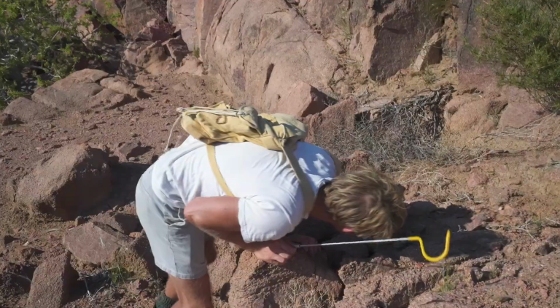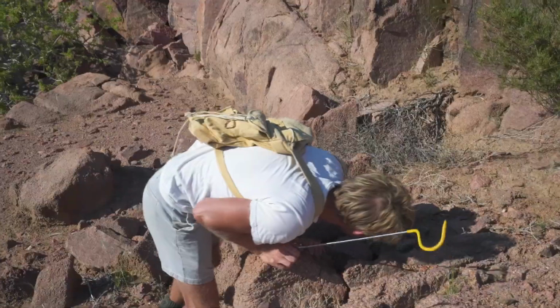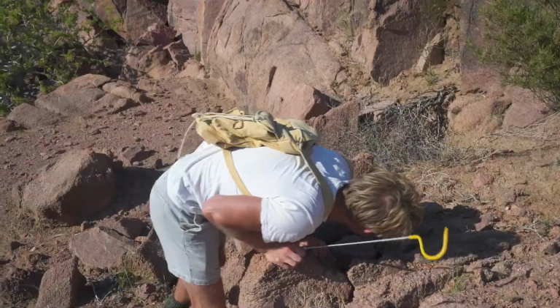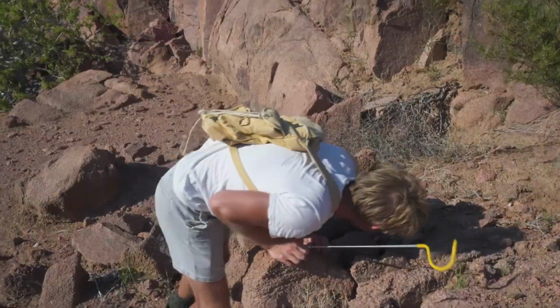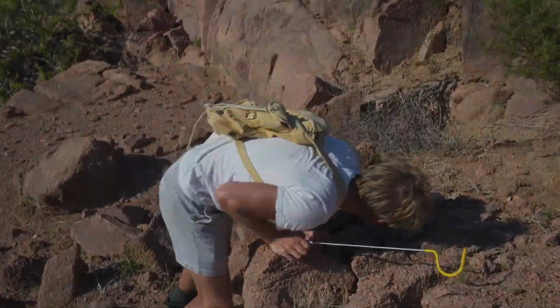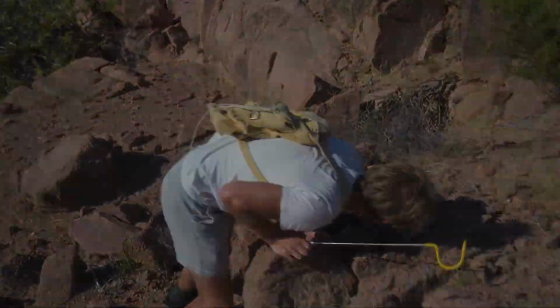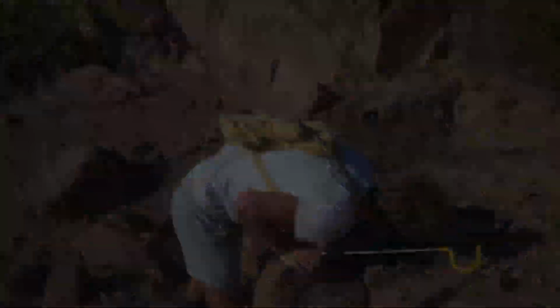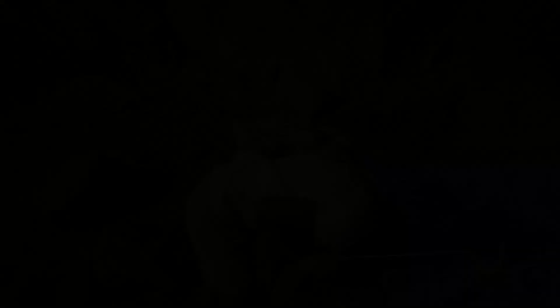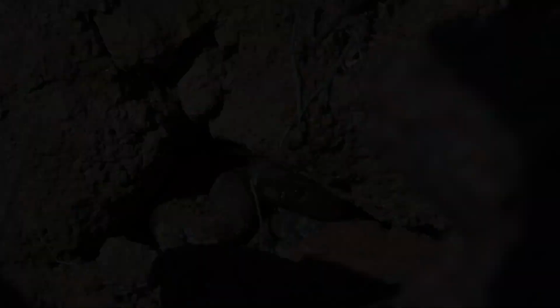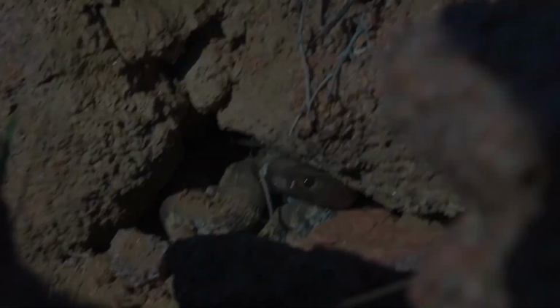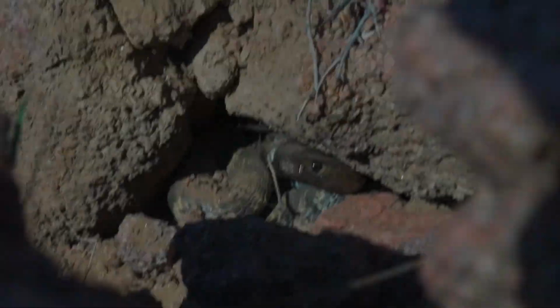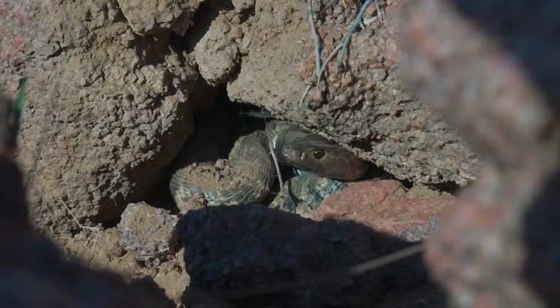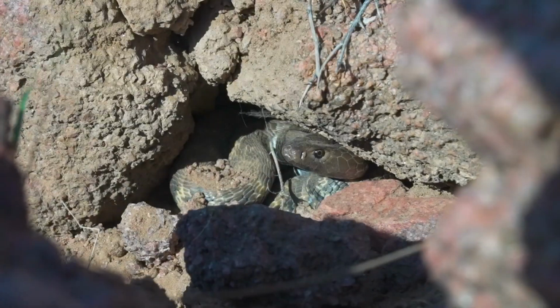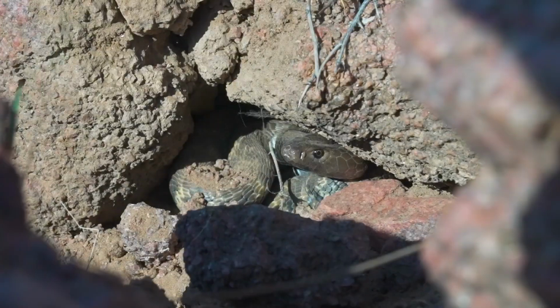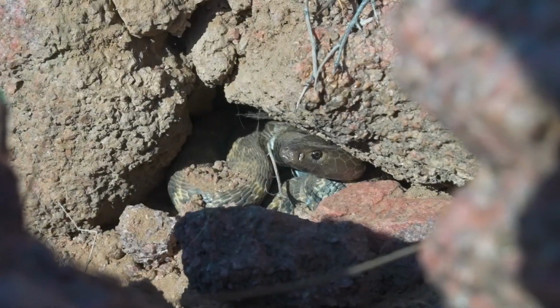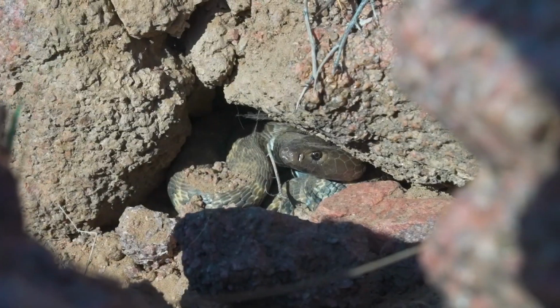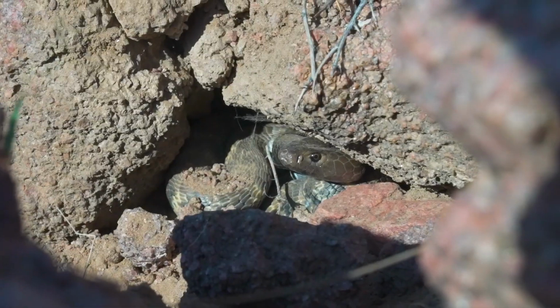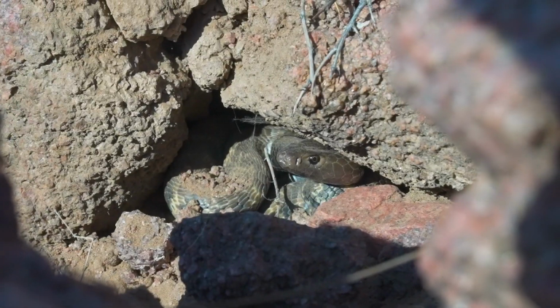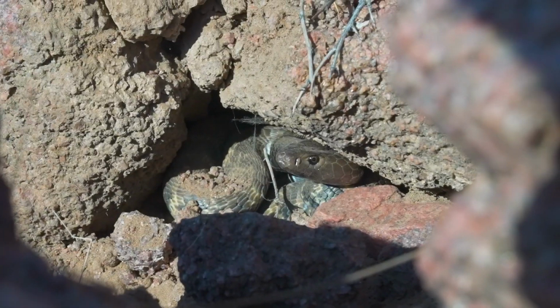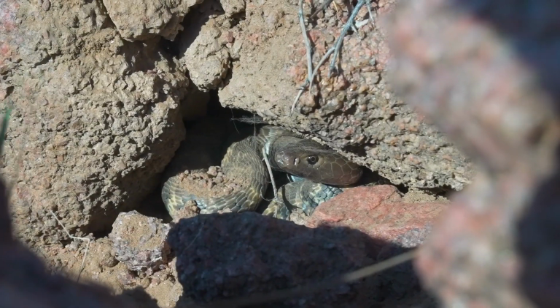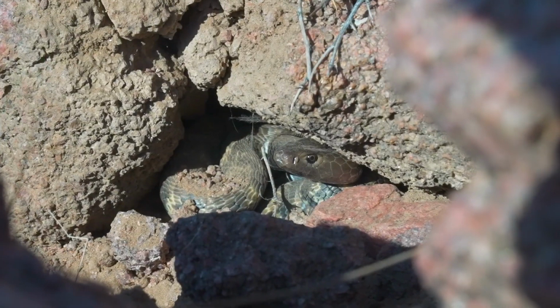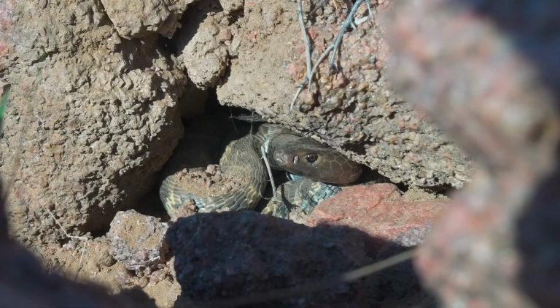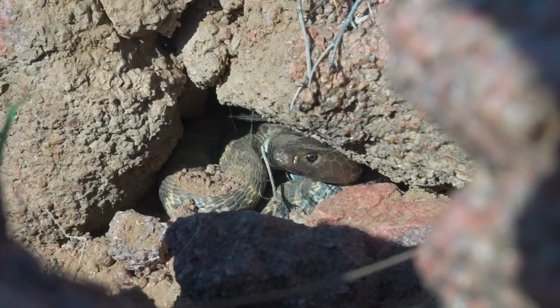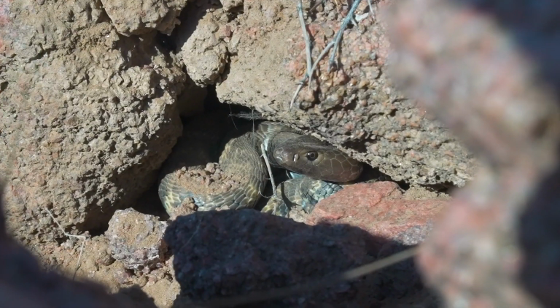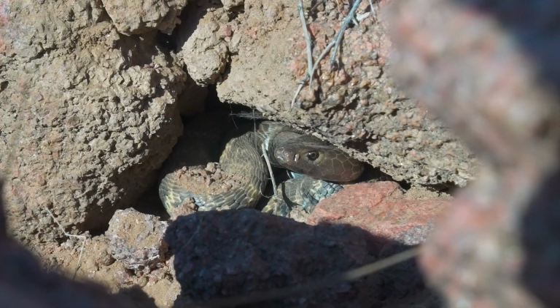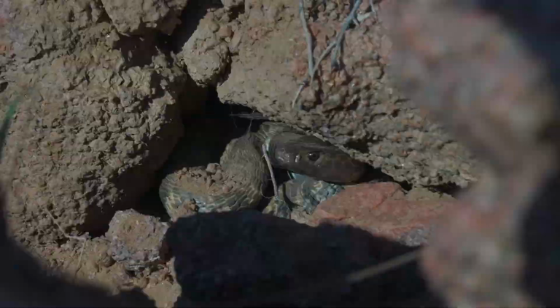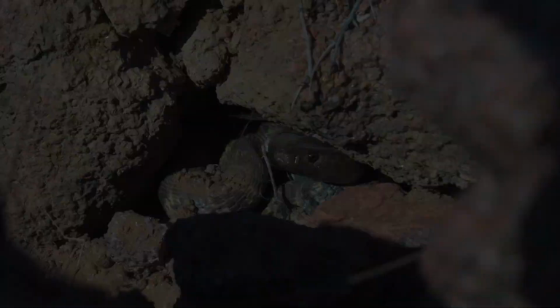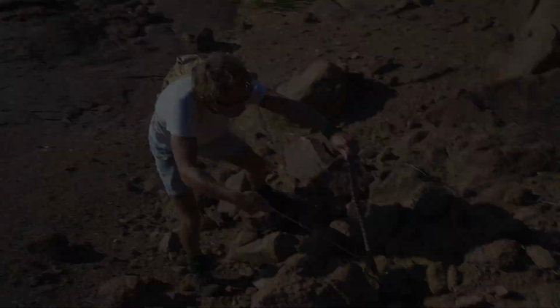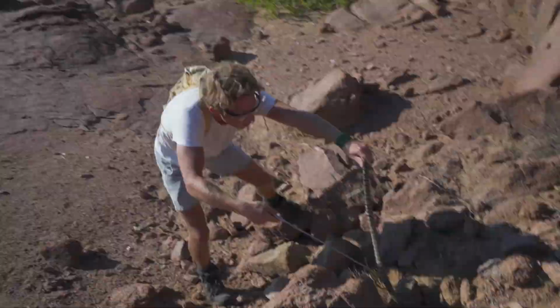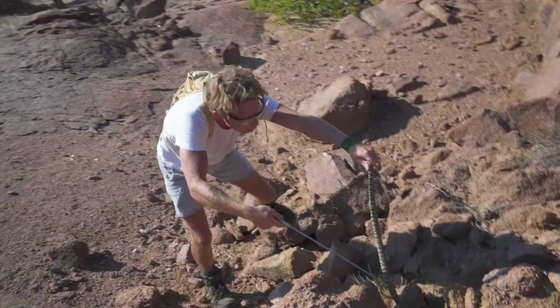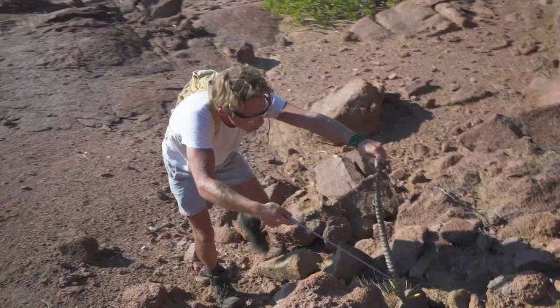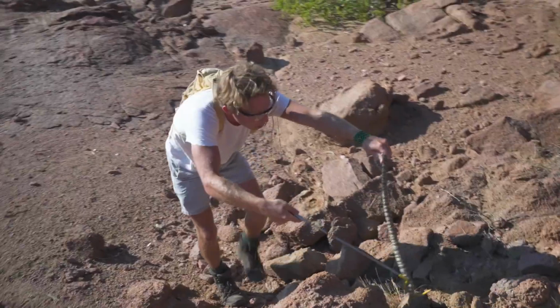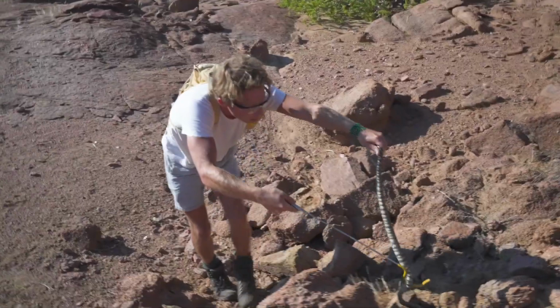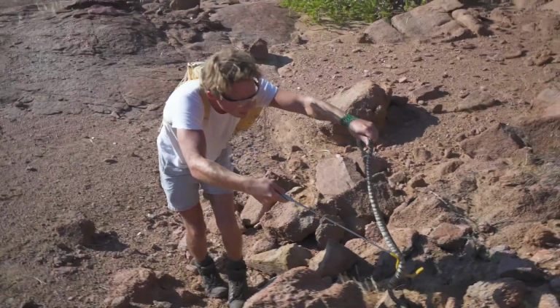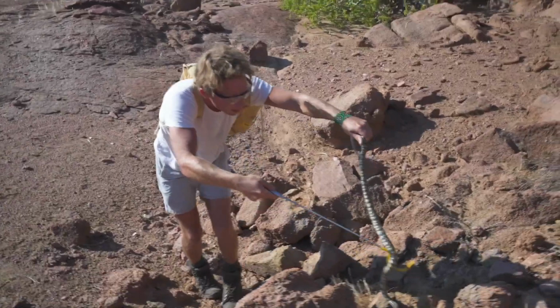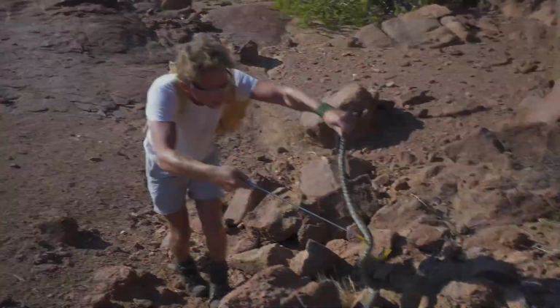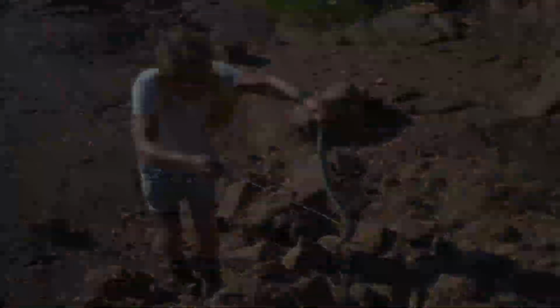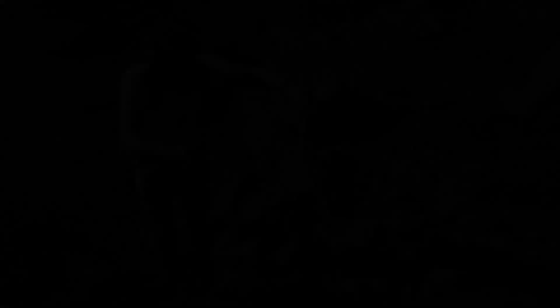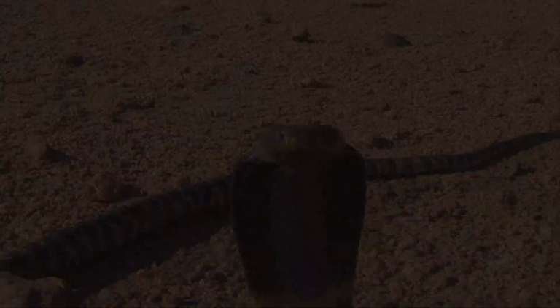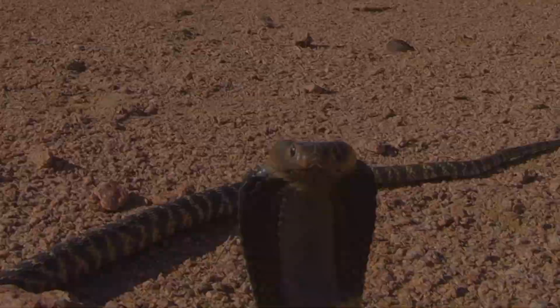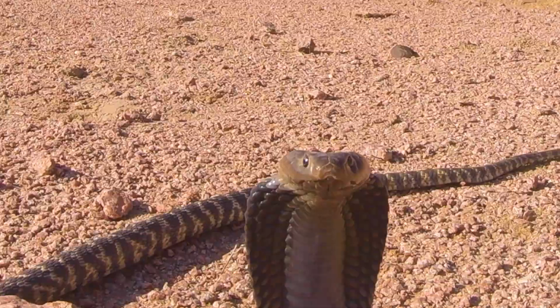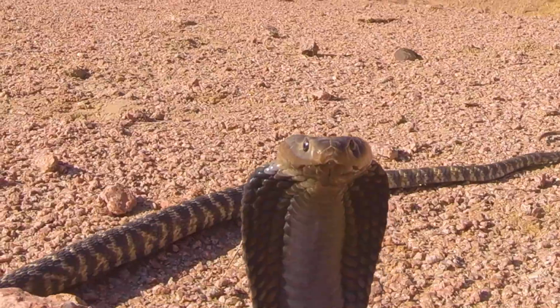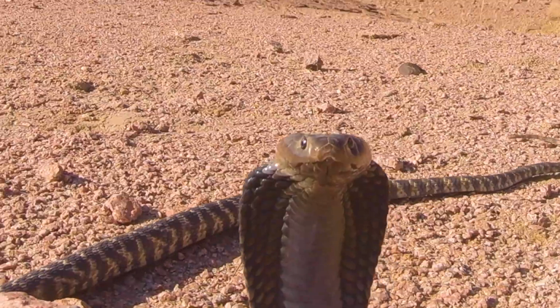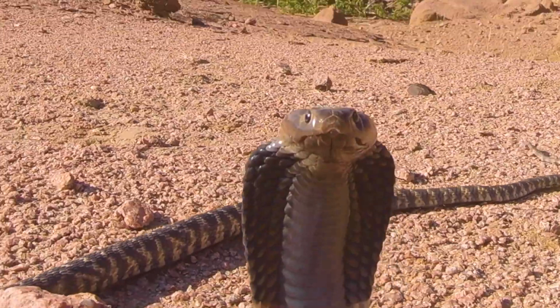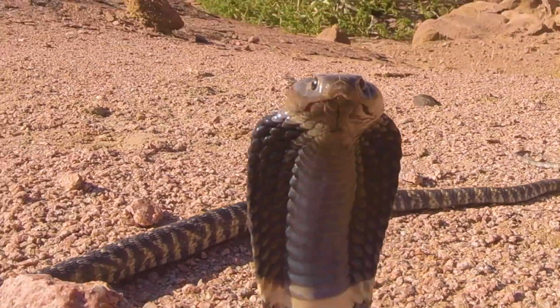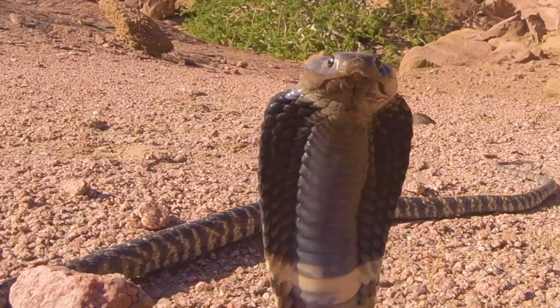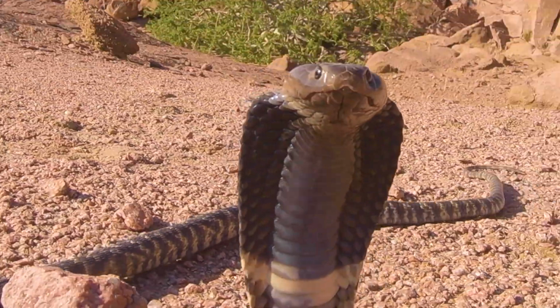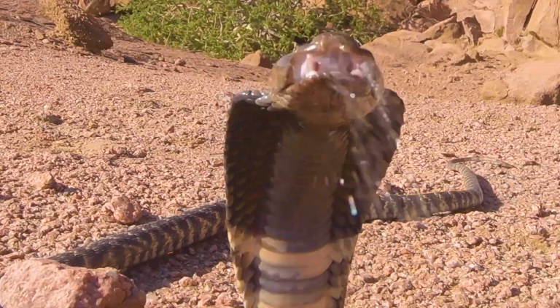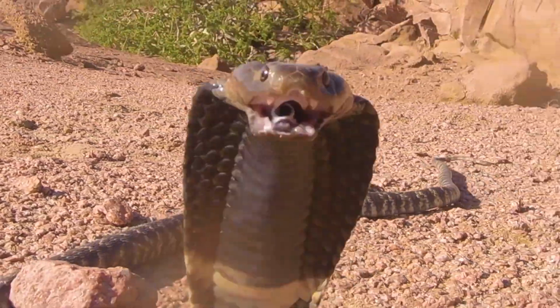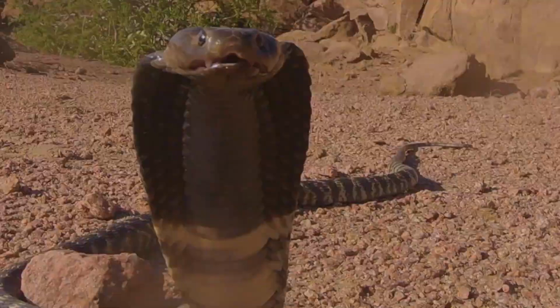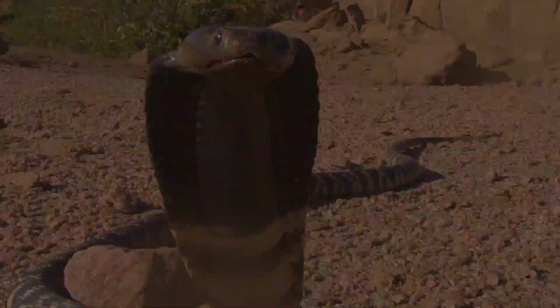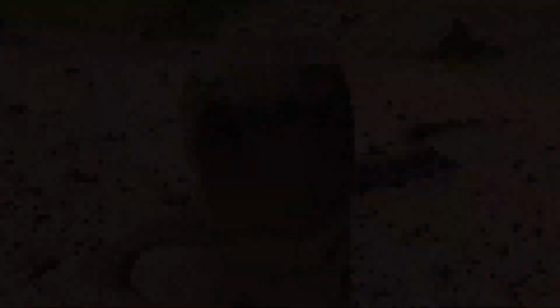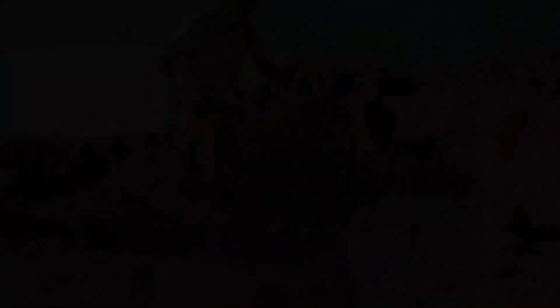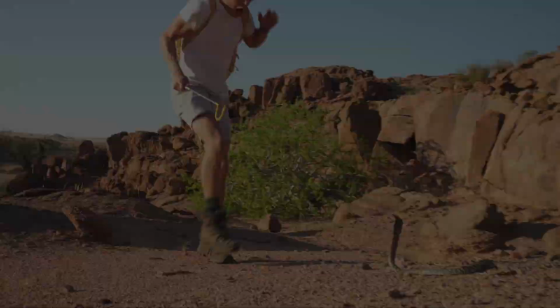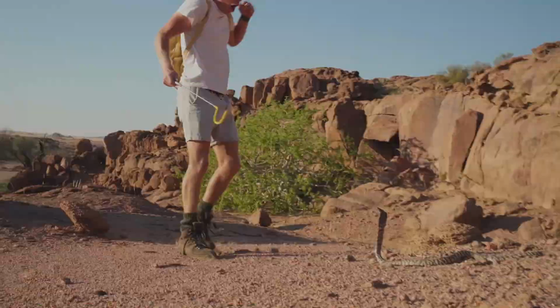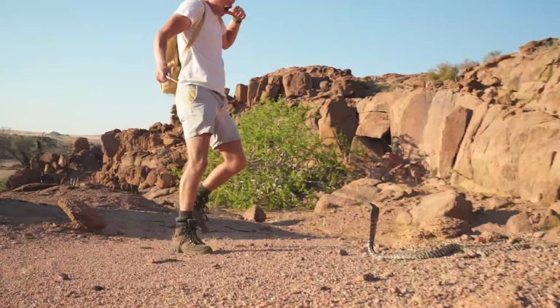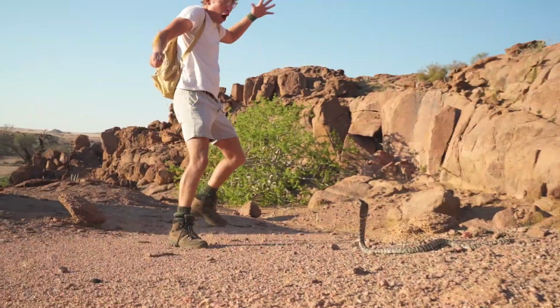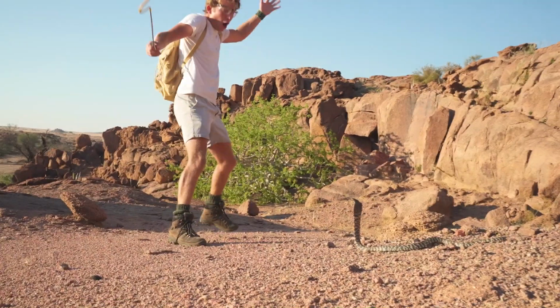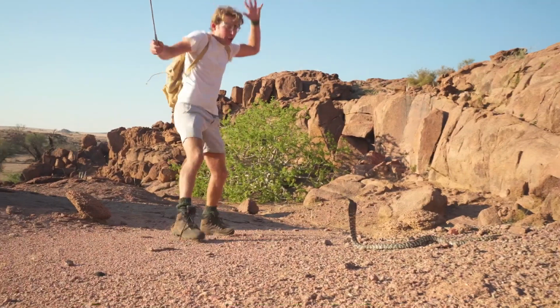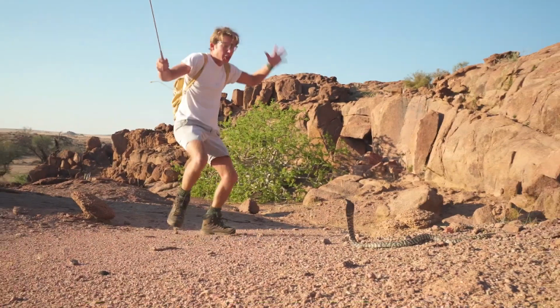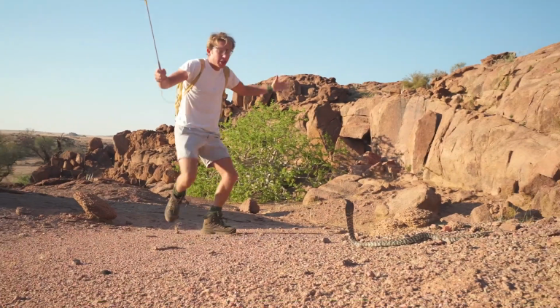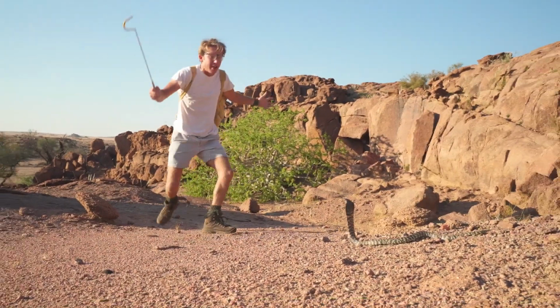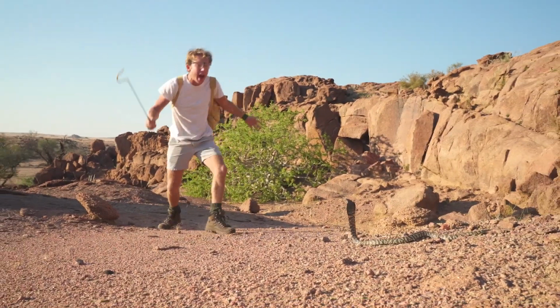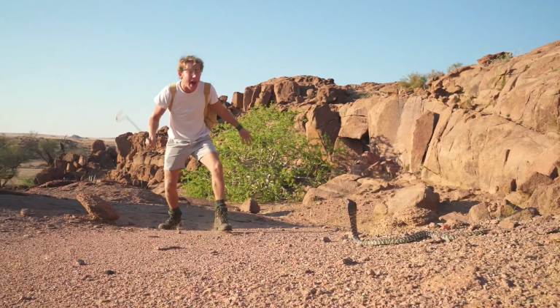His head is literally right there. Spitting Cobra. This is scaring me, like seriously. Did you see that?